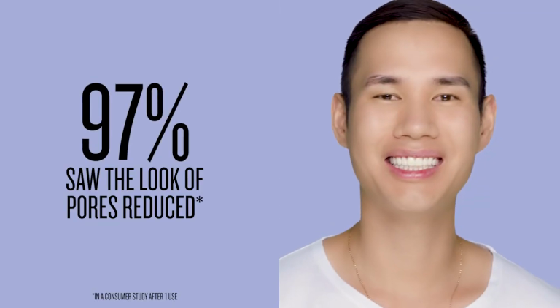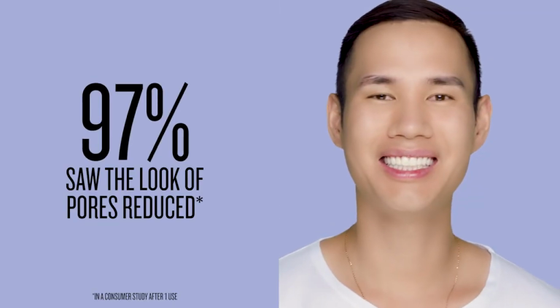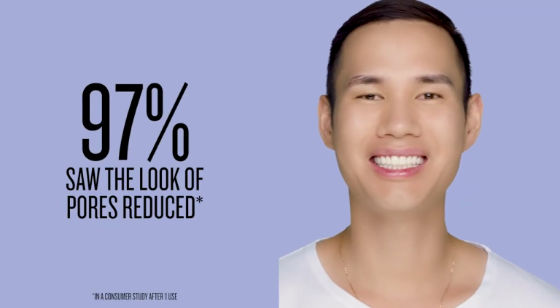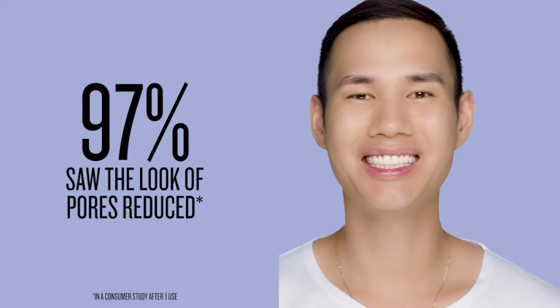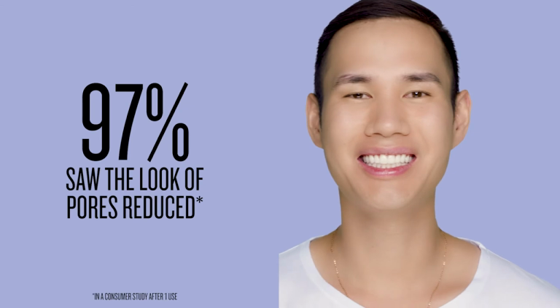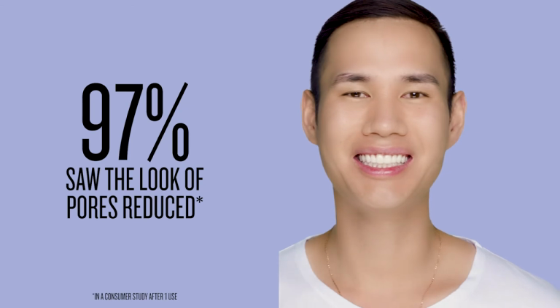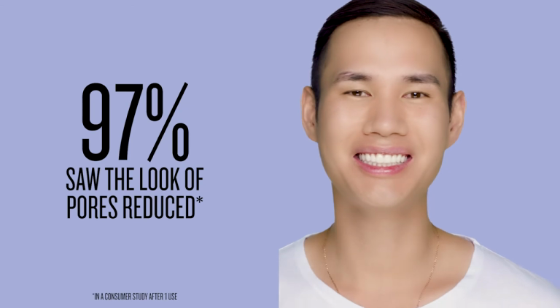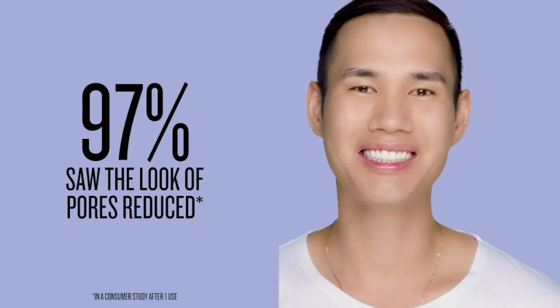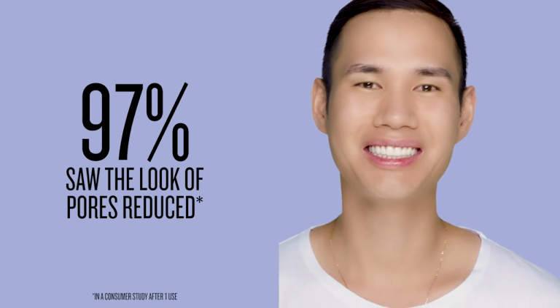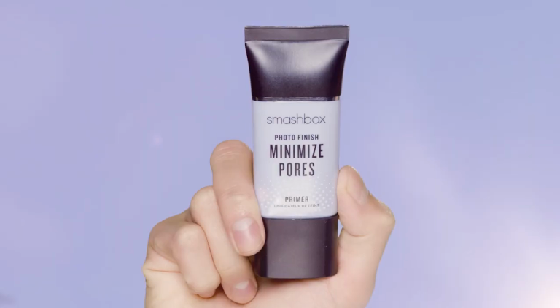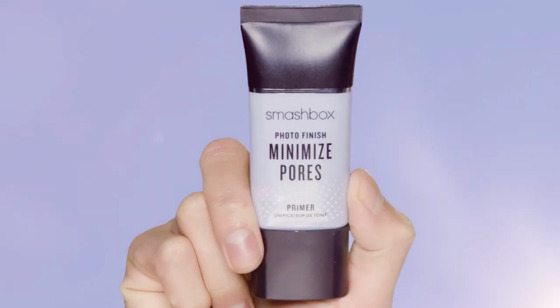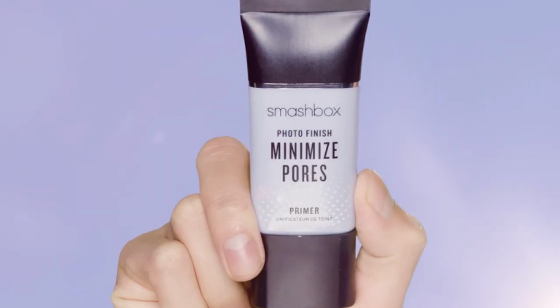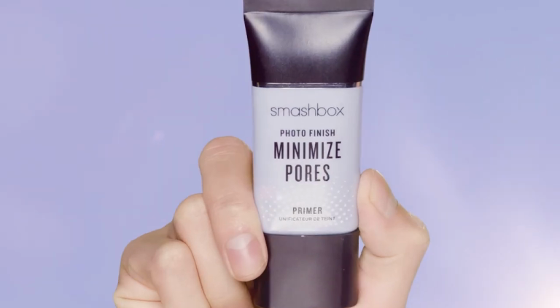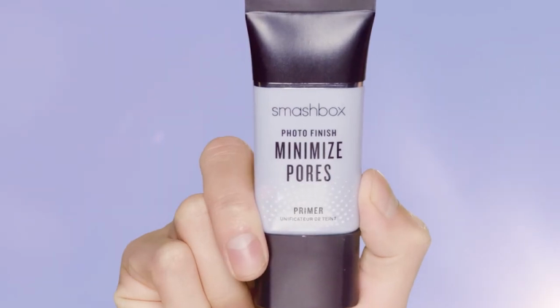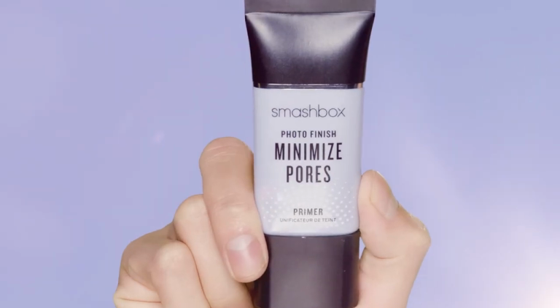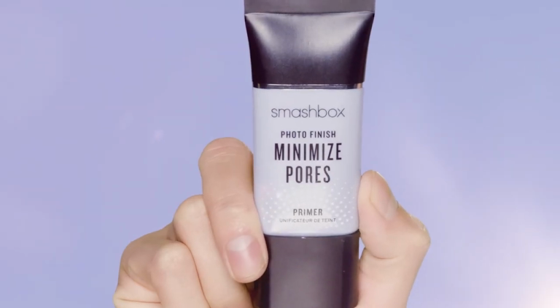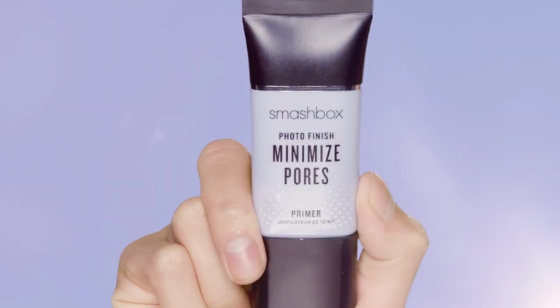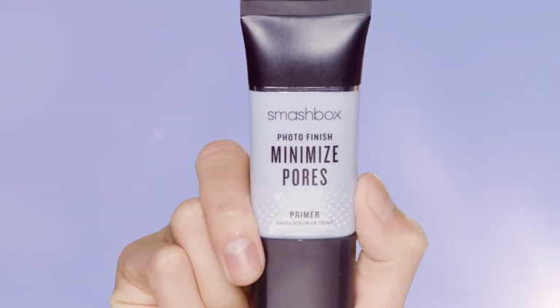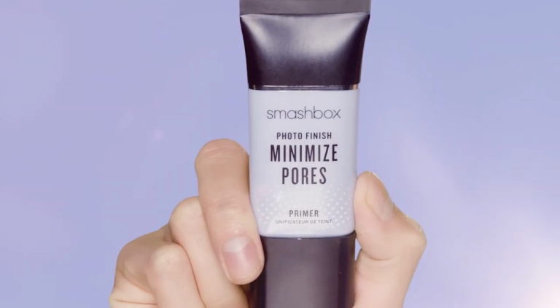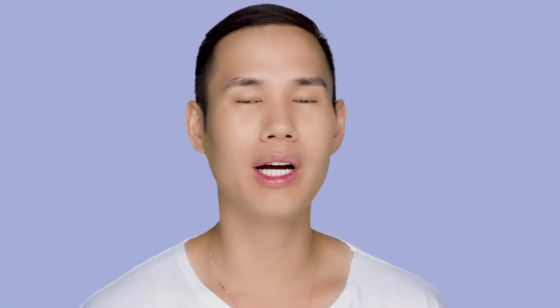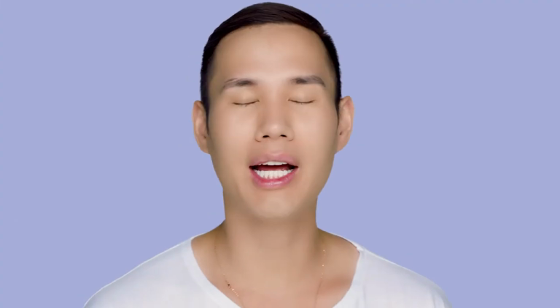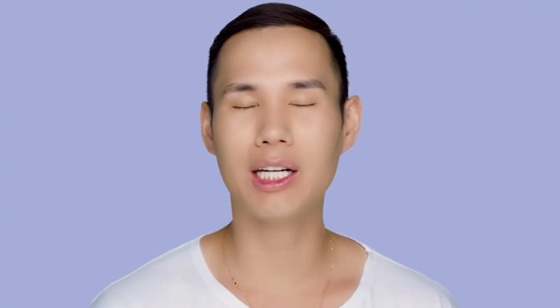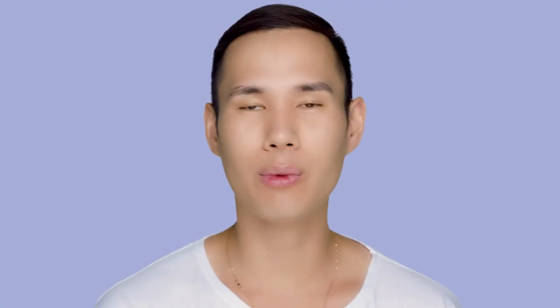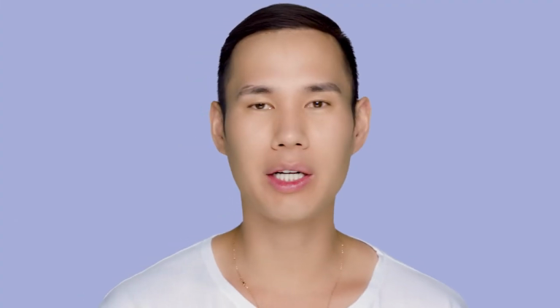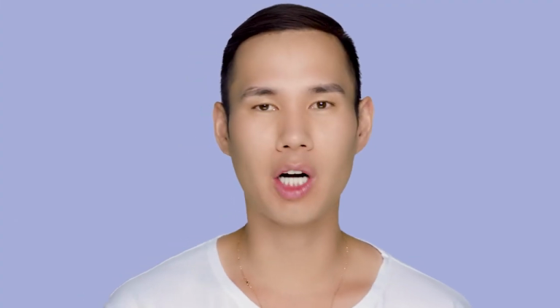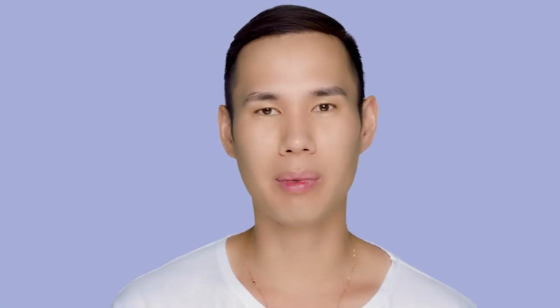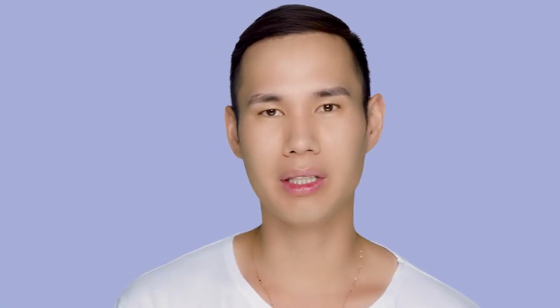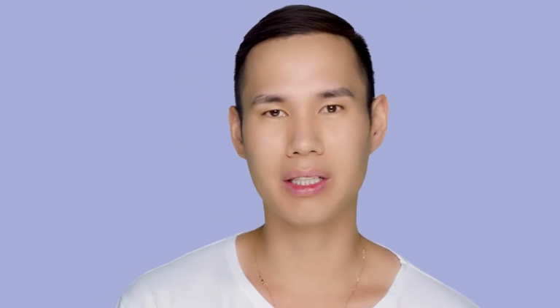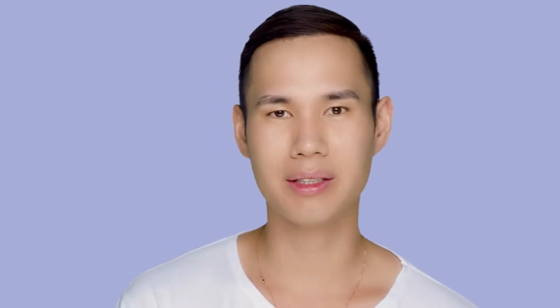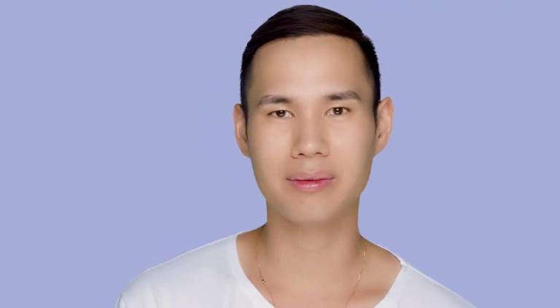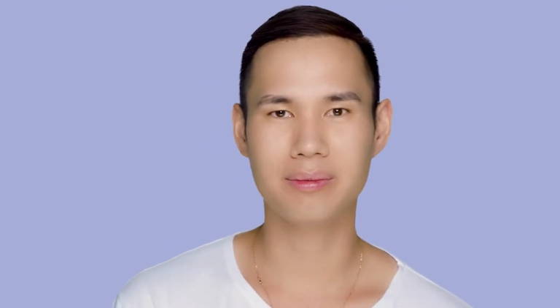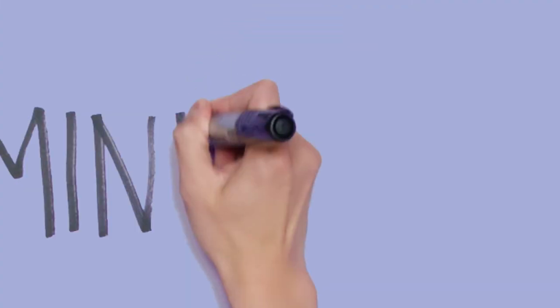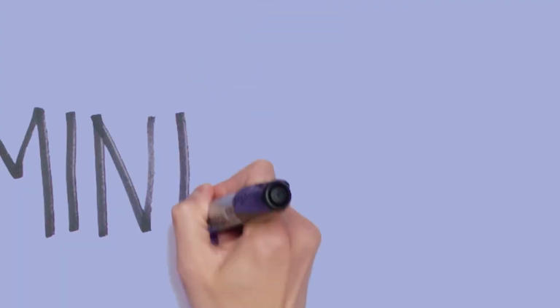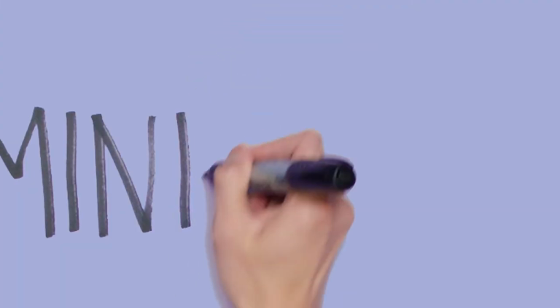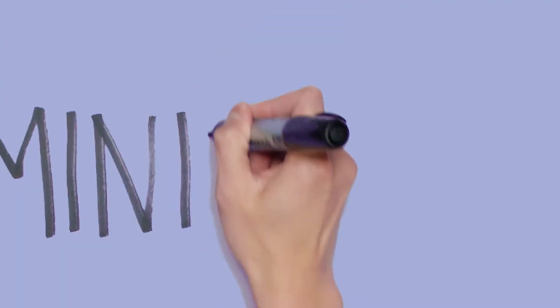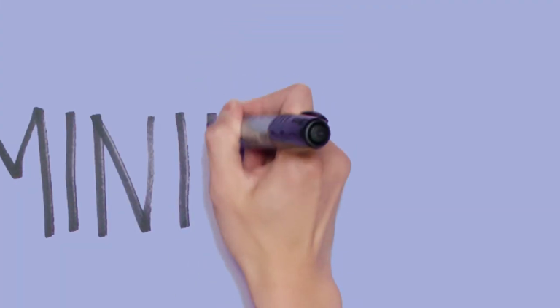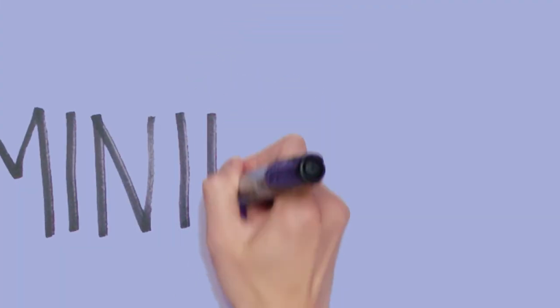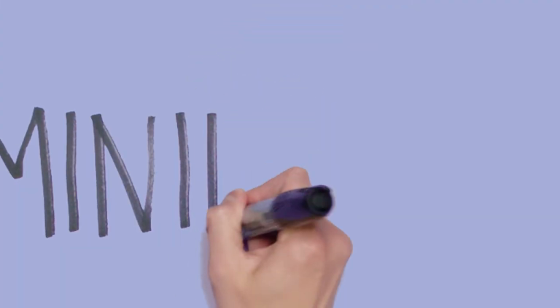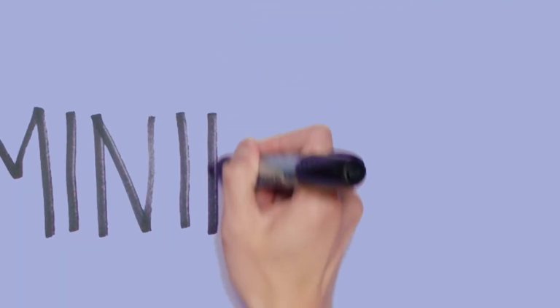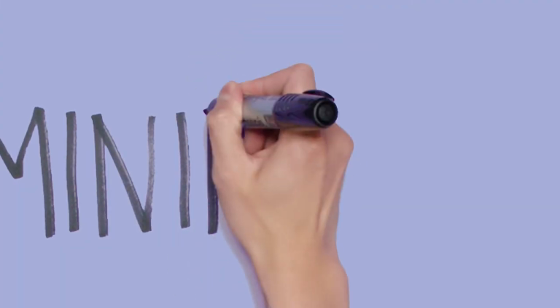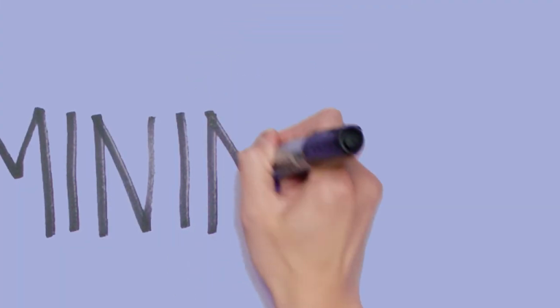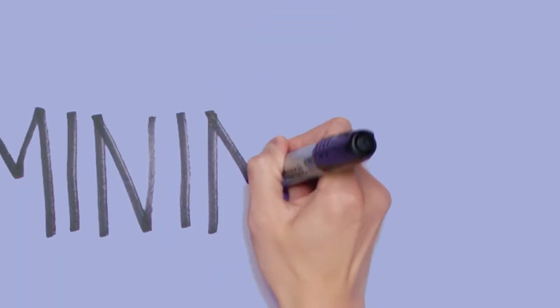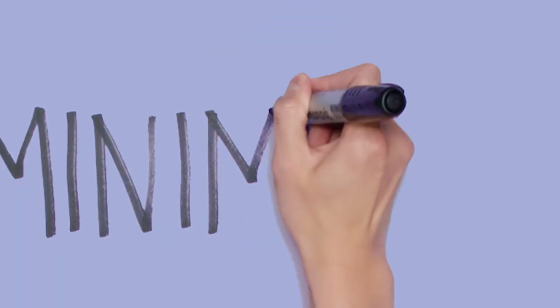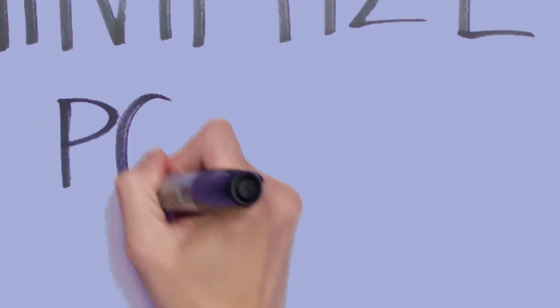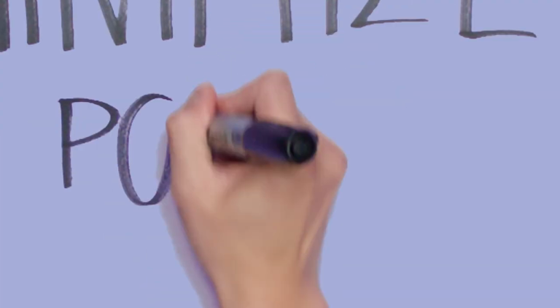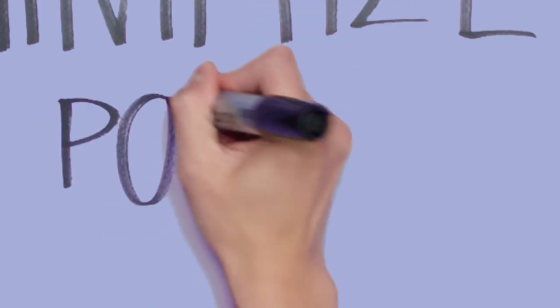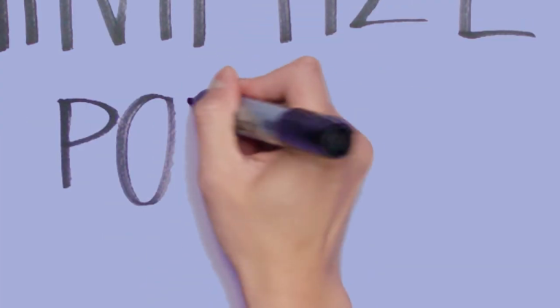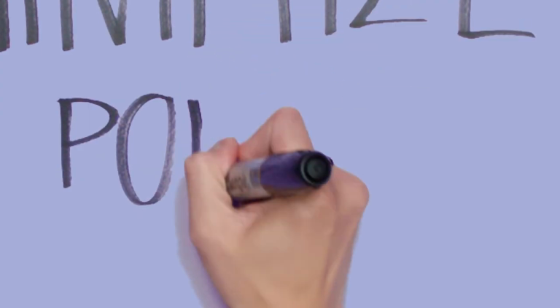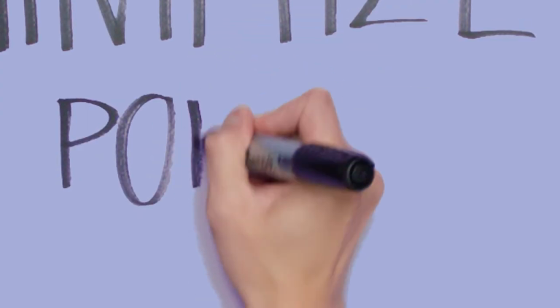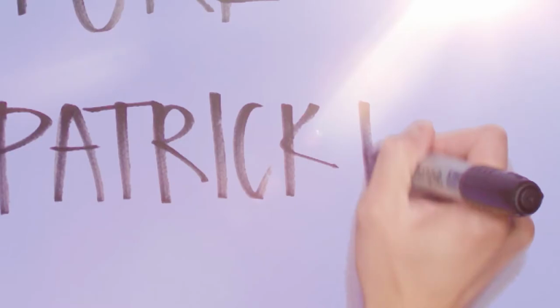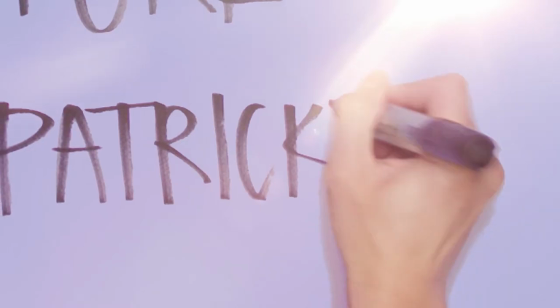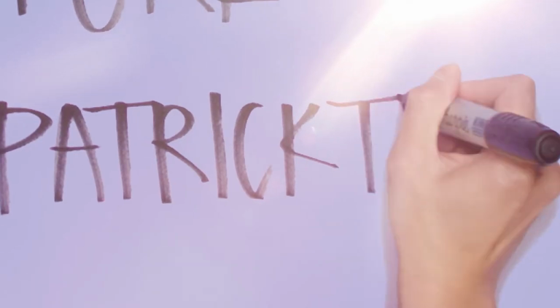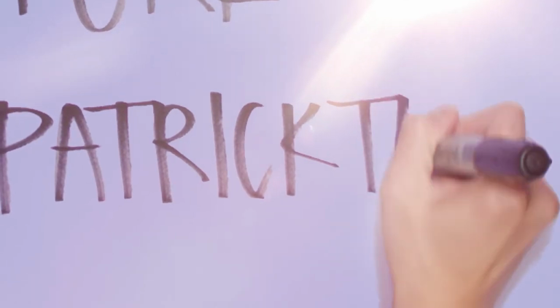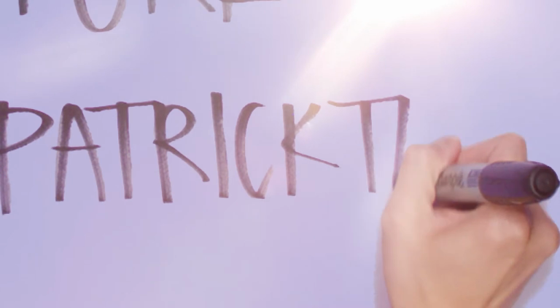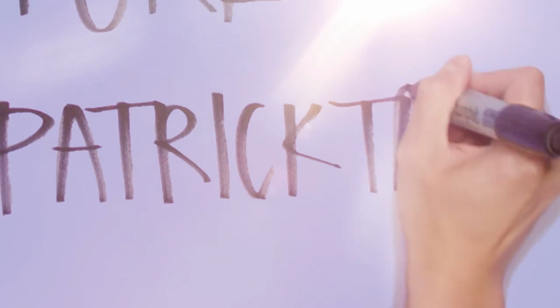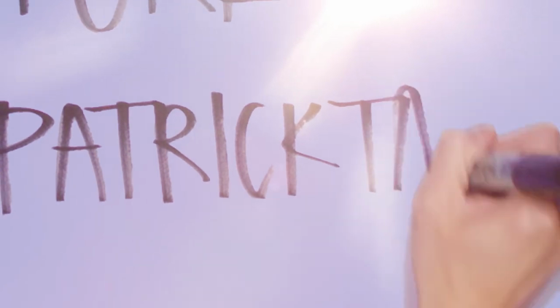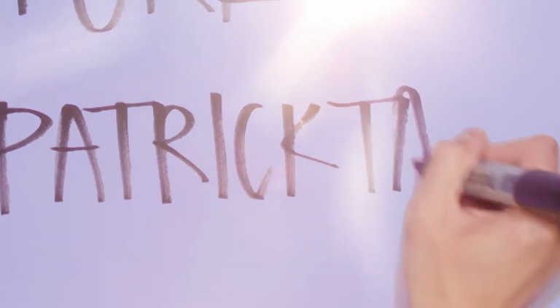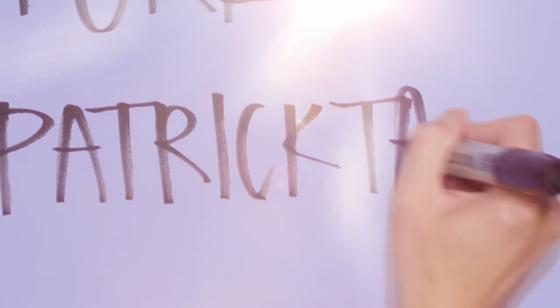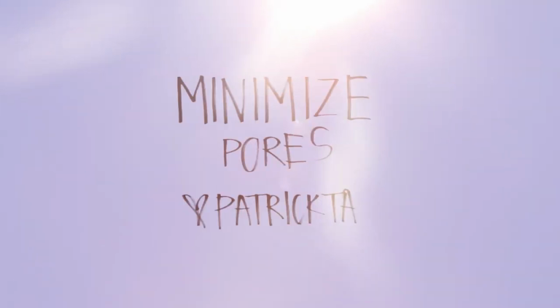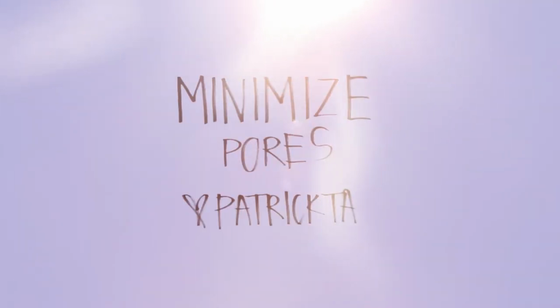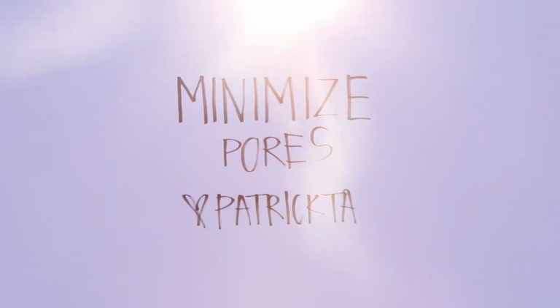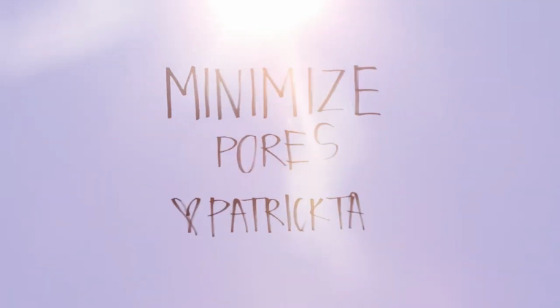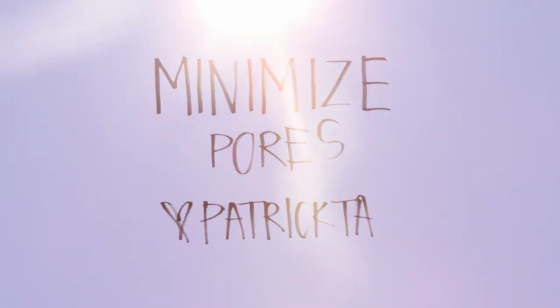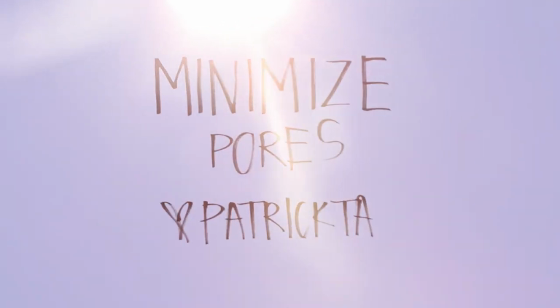Whenever I do makeup I use this primer before any red carpet look. This primer is the perfect base to keep skin looking smooth and flawless all night long.